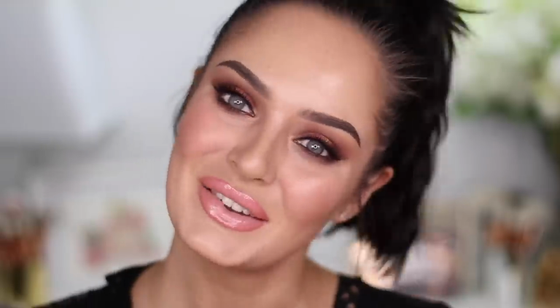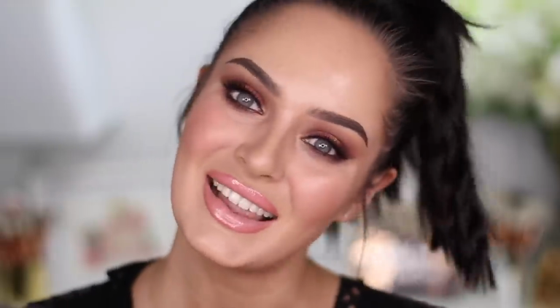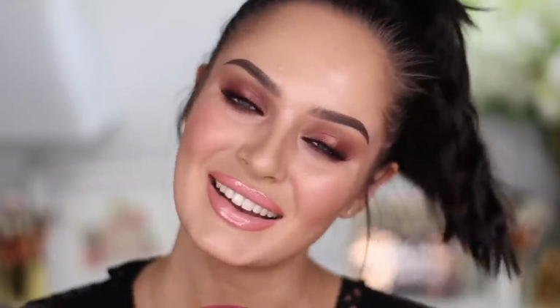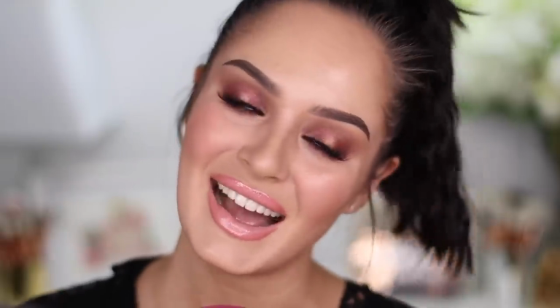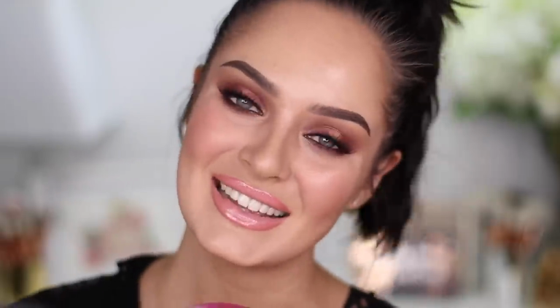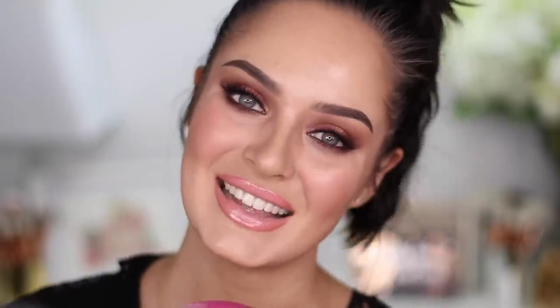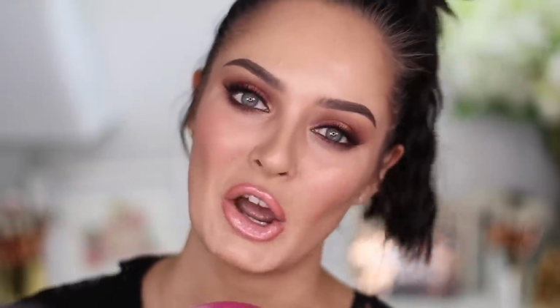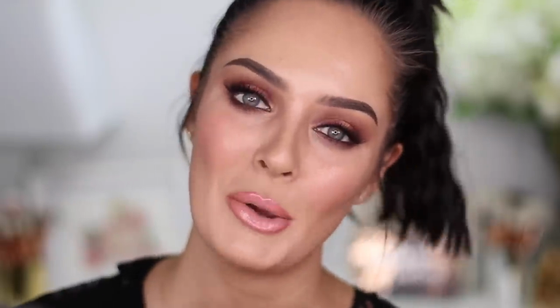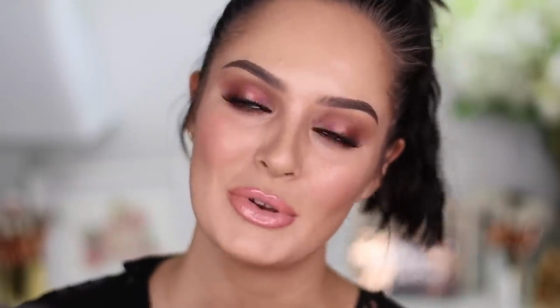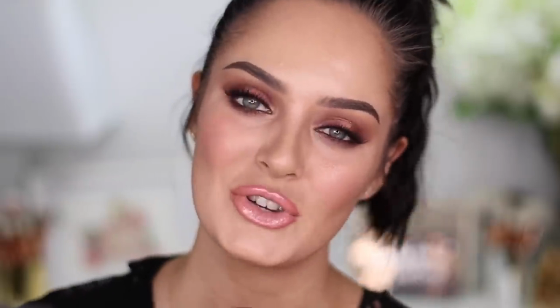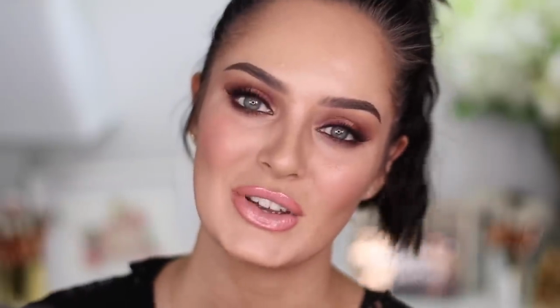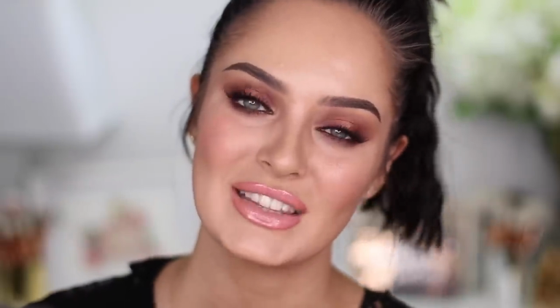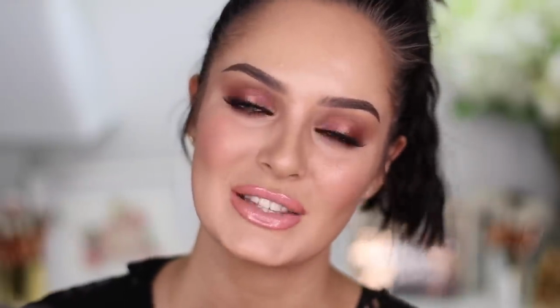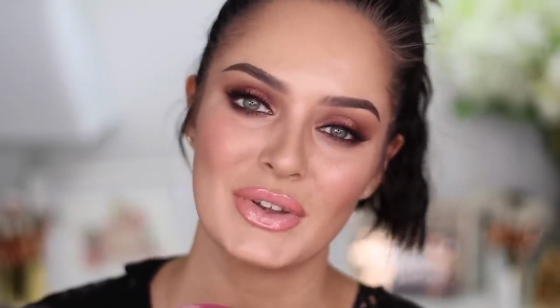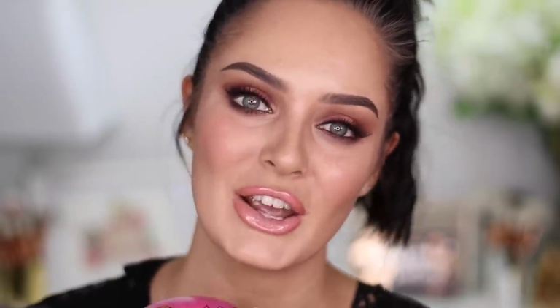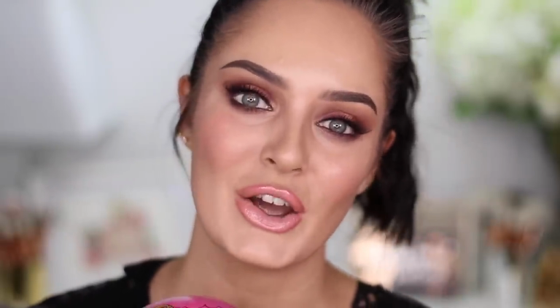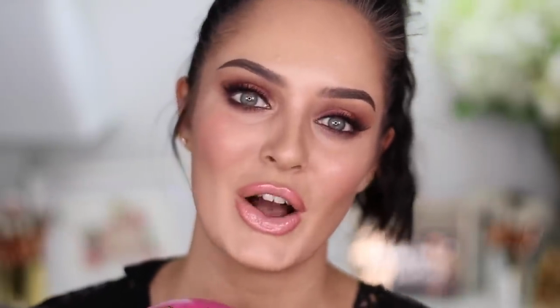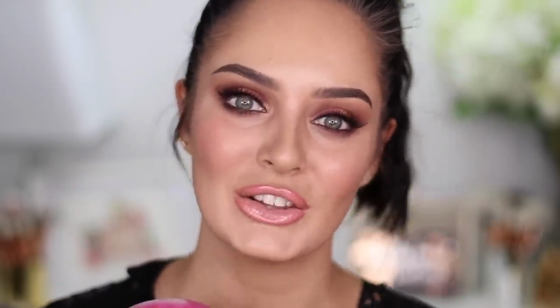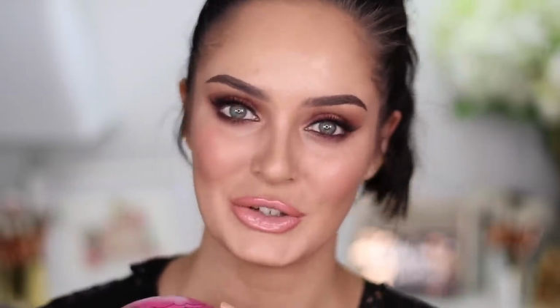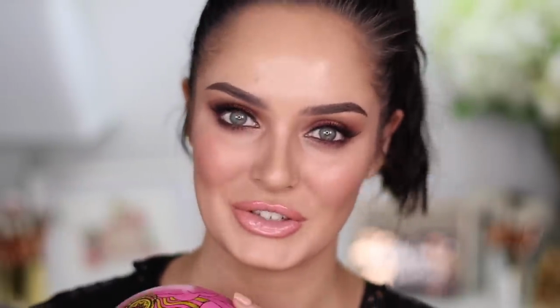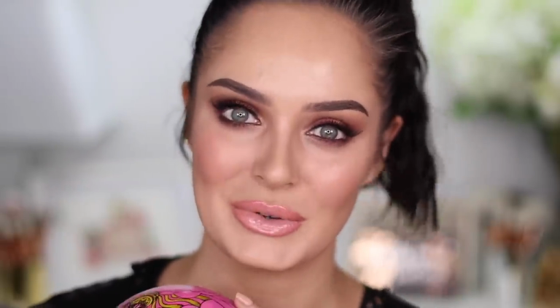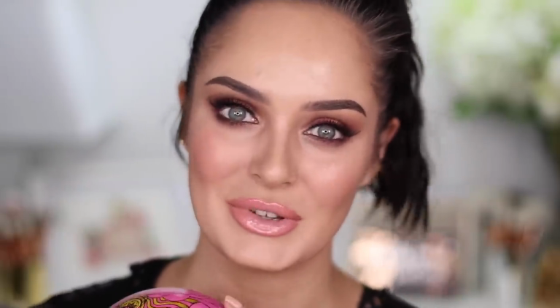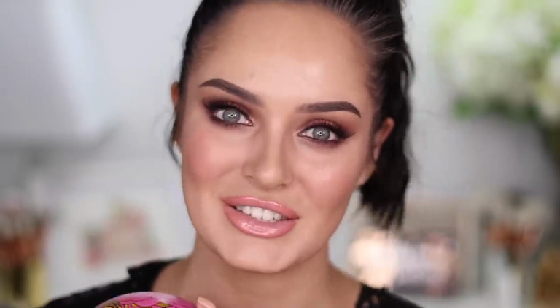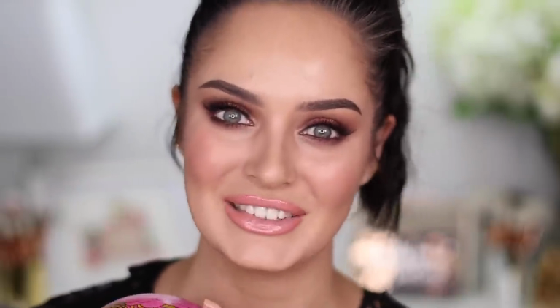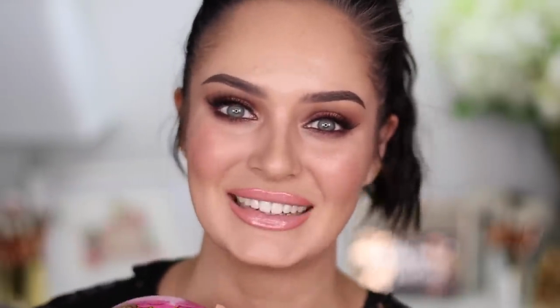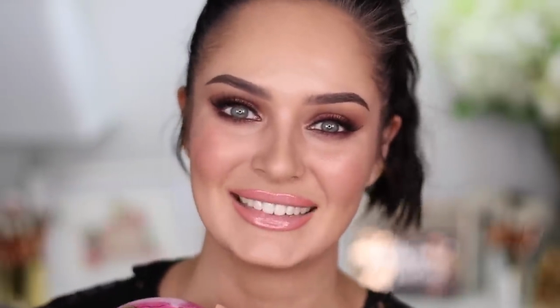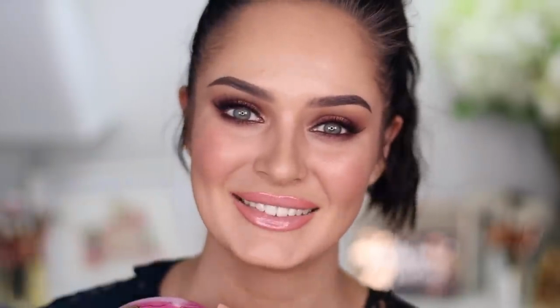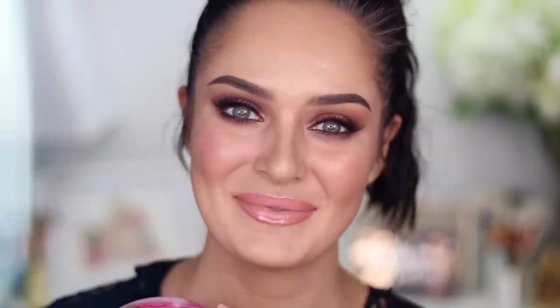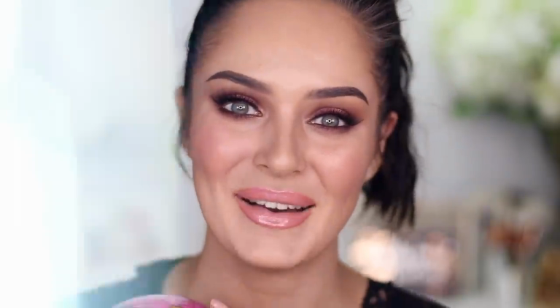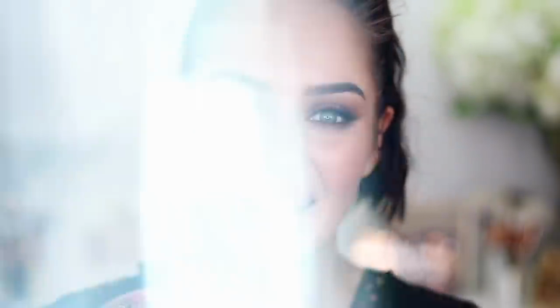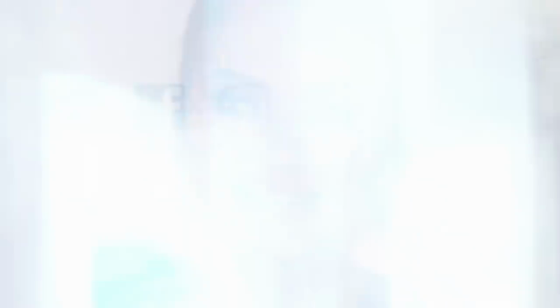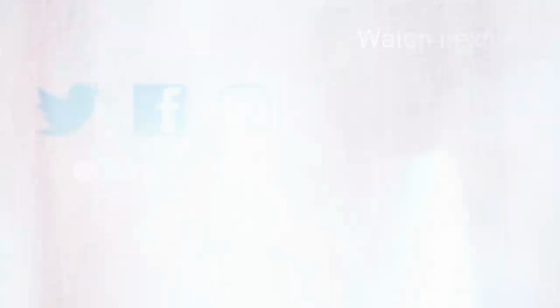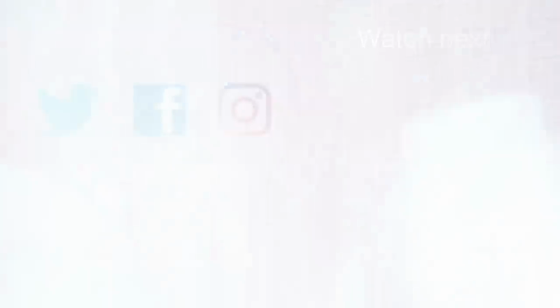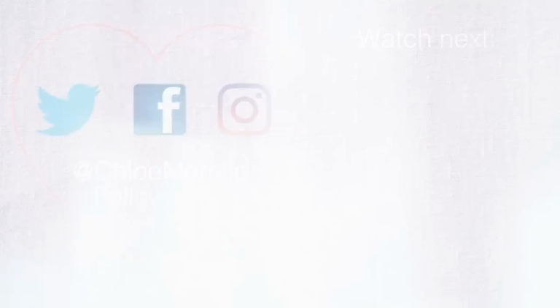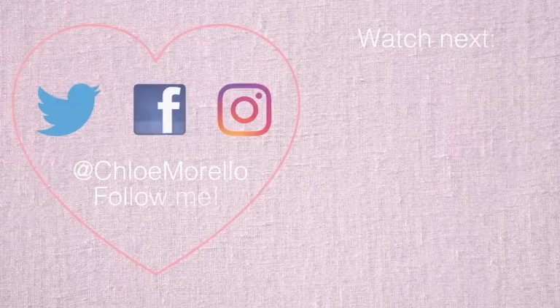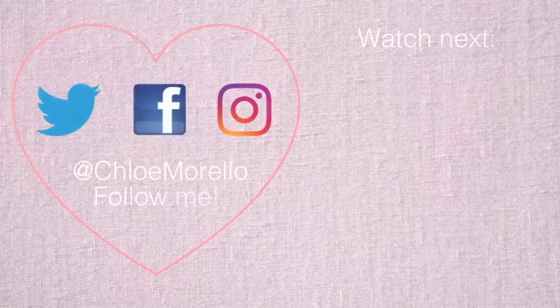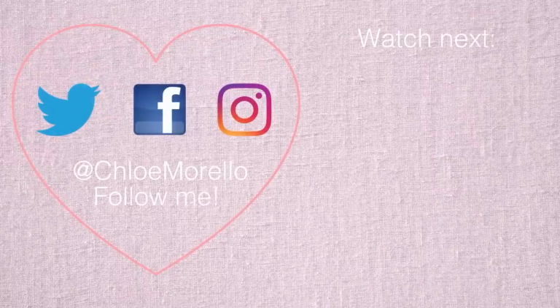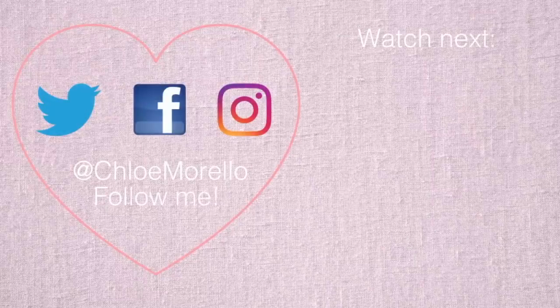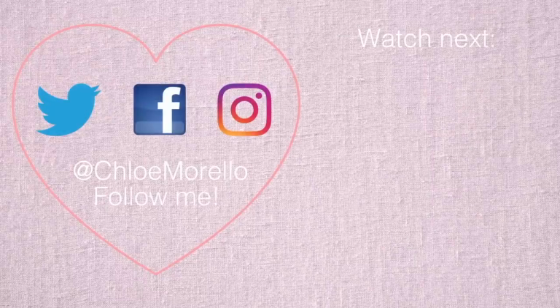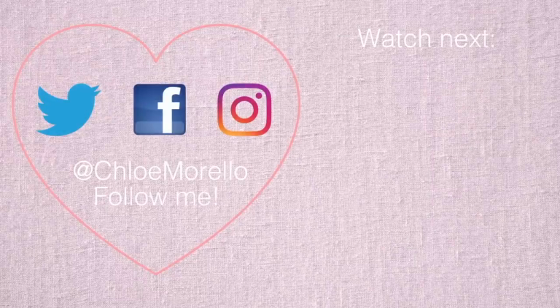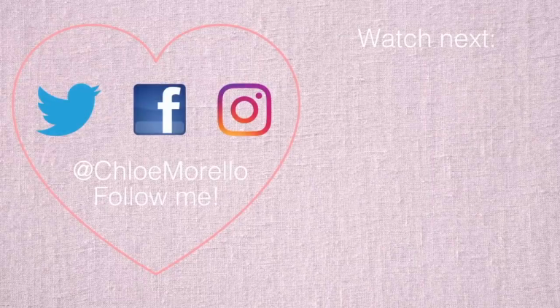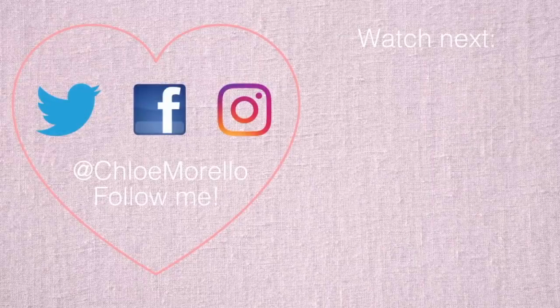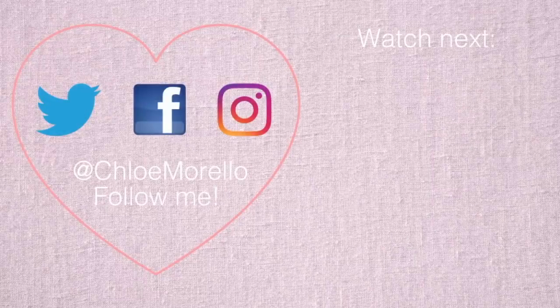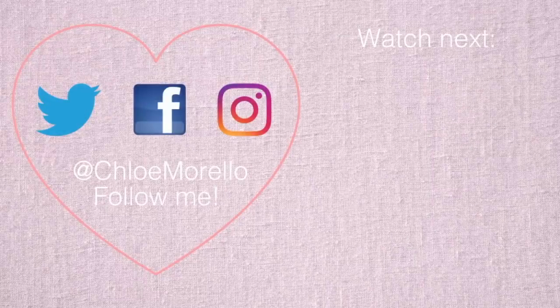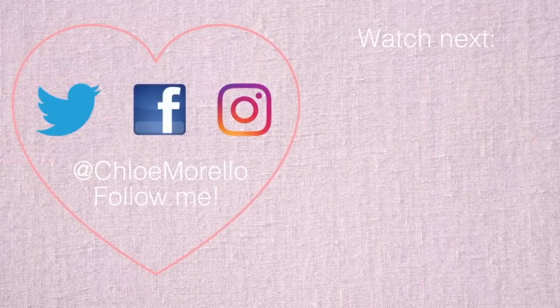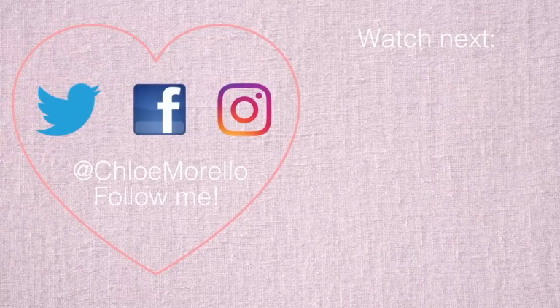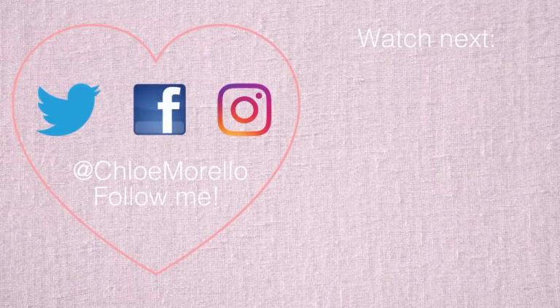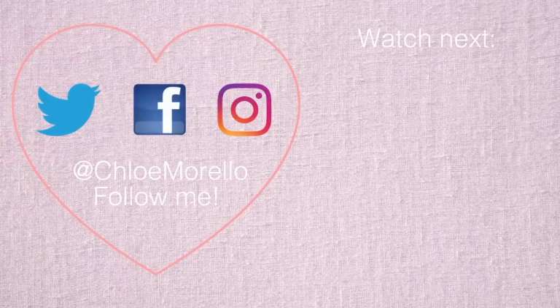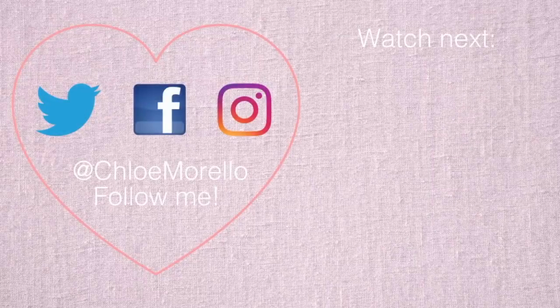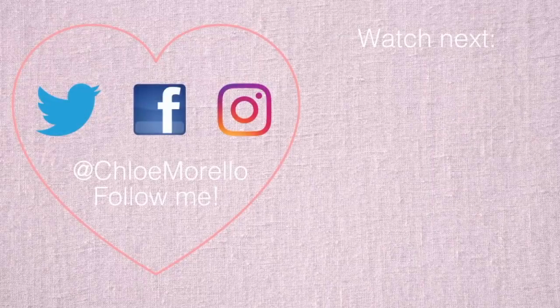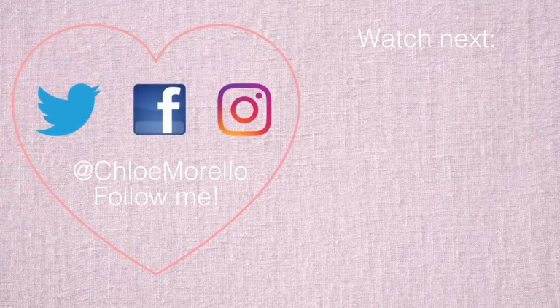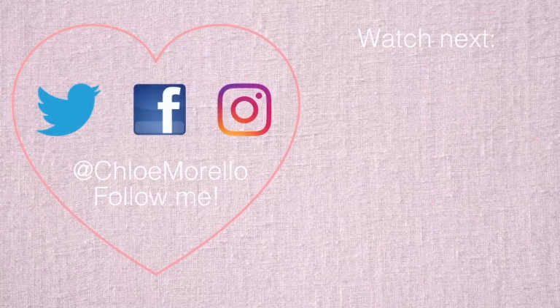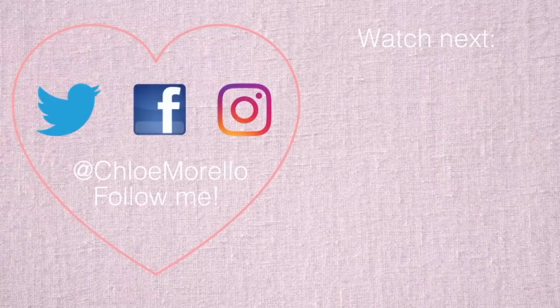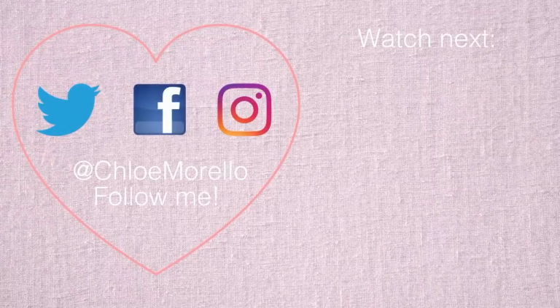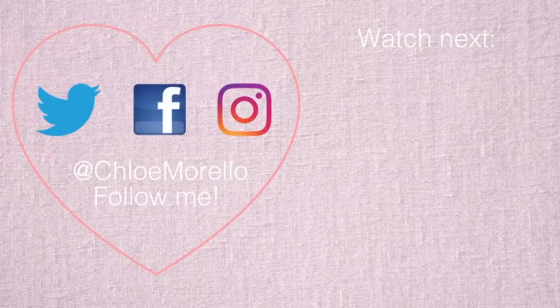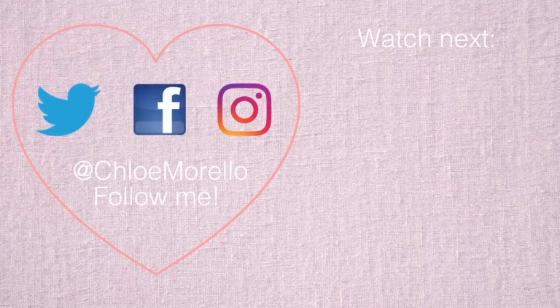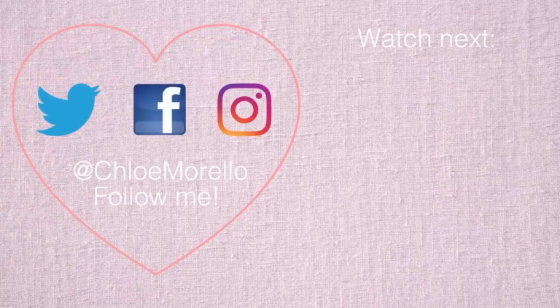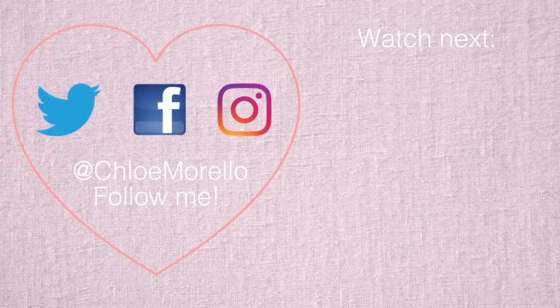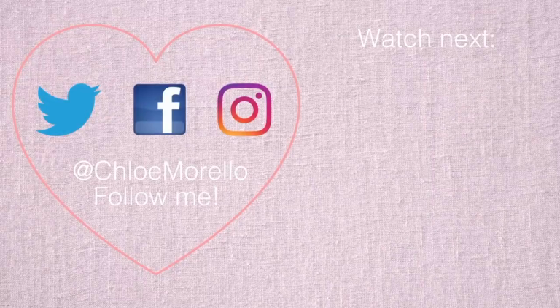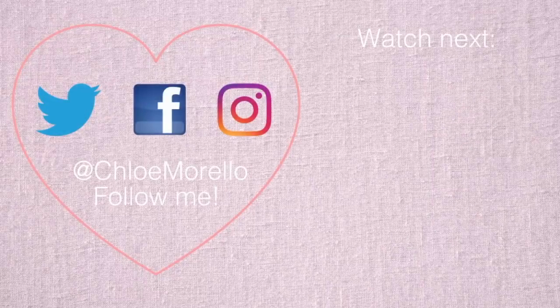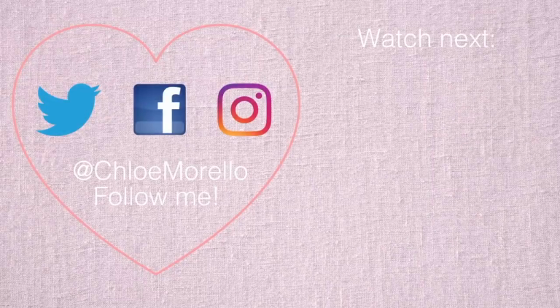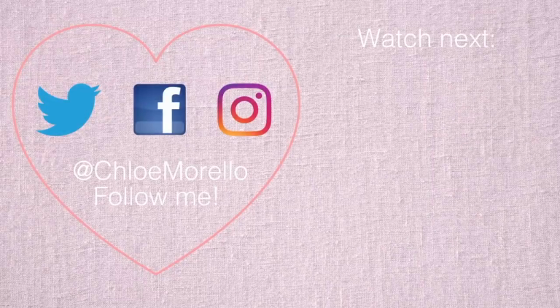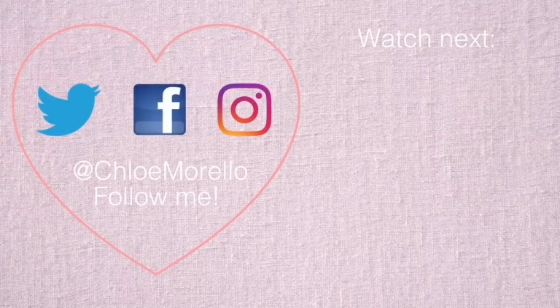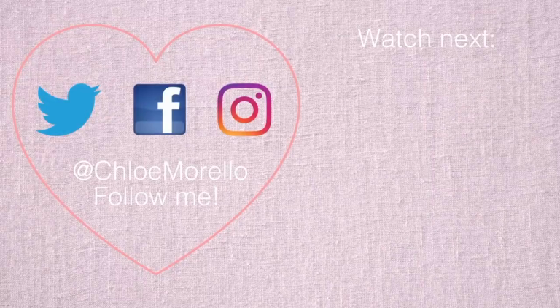So good luck guys, and I hope you enjoyed this video. I'll talk to you all soon. Bye!